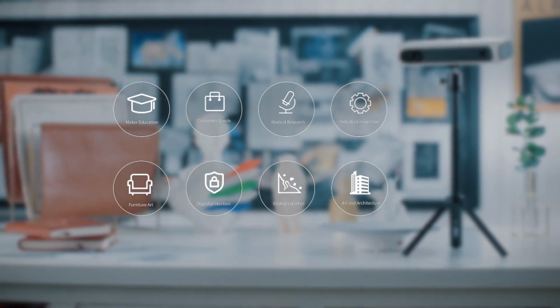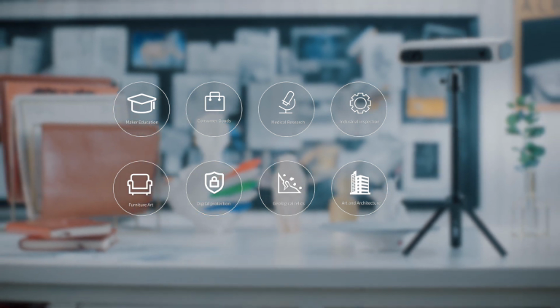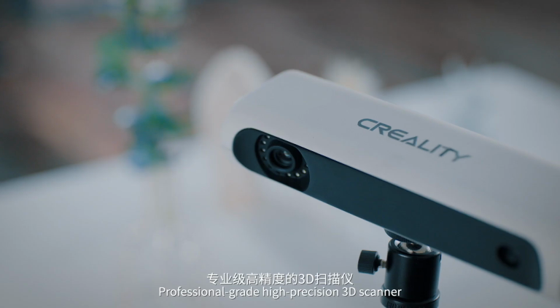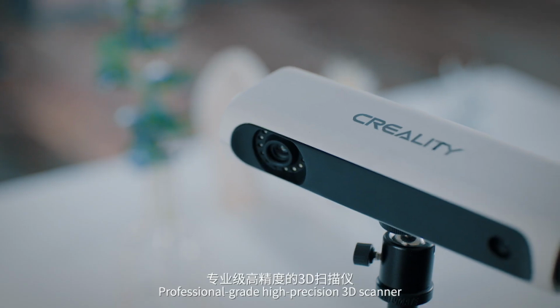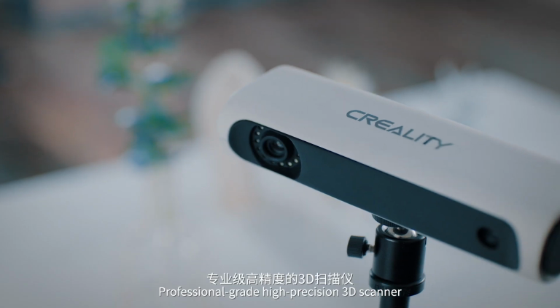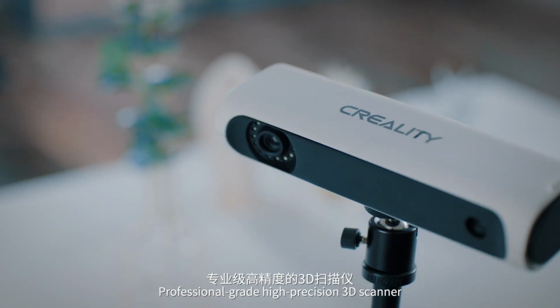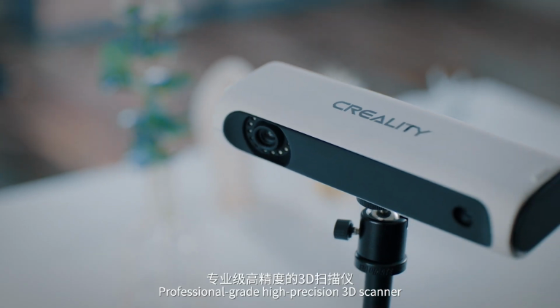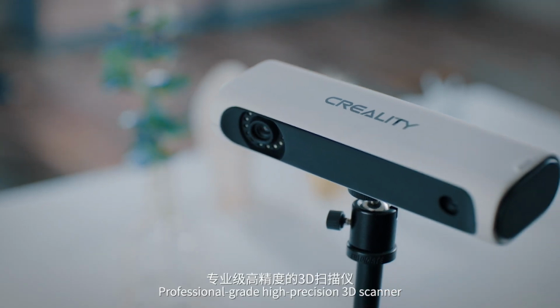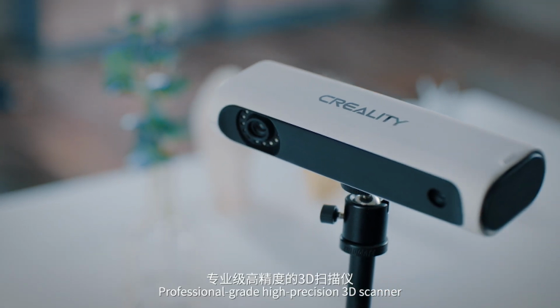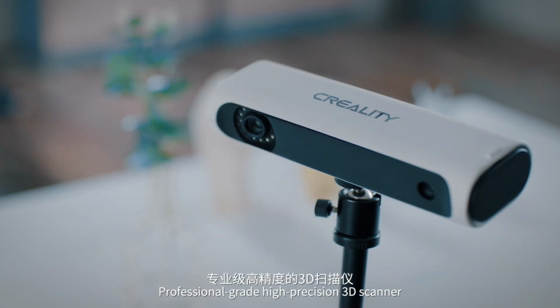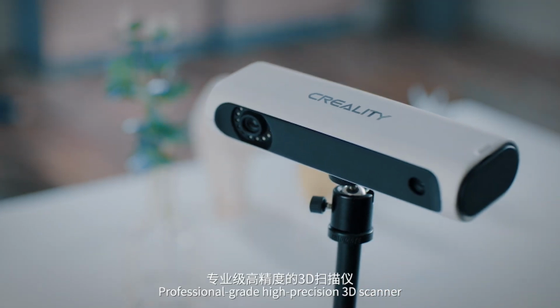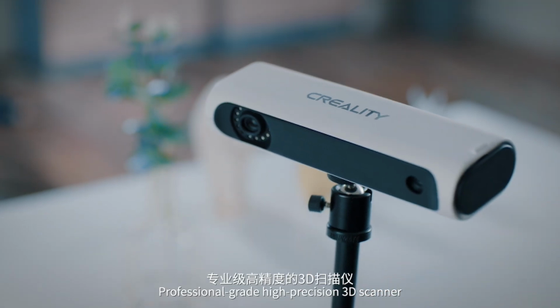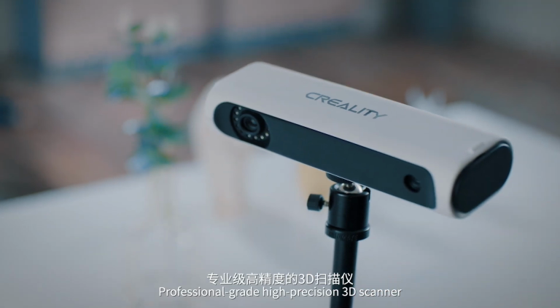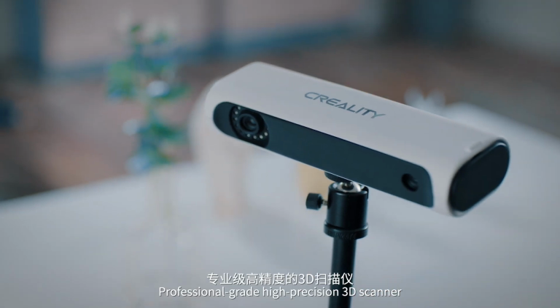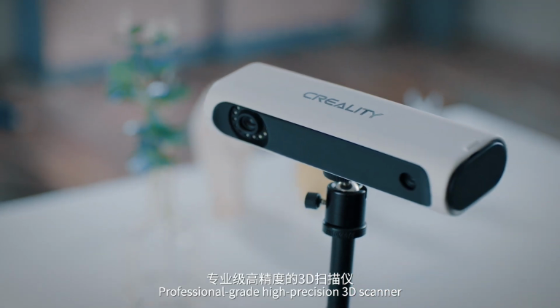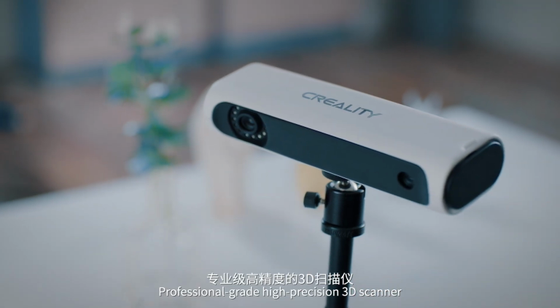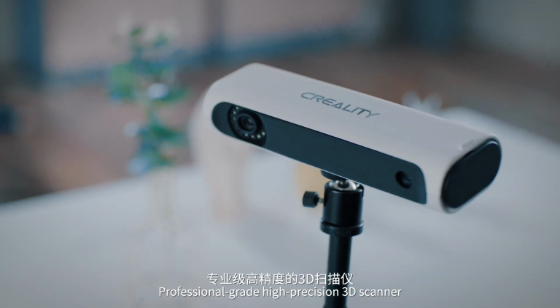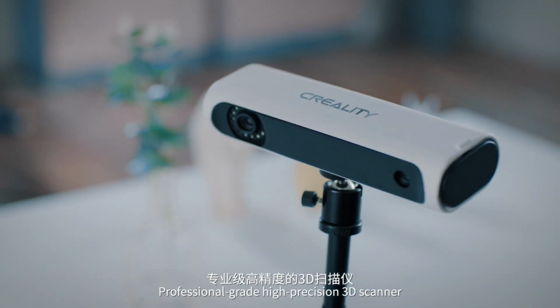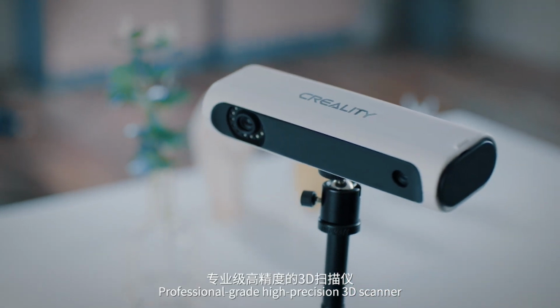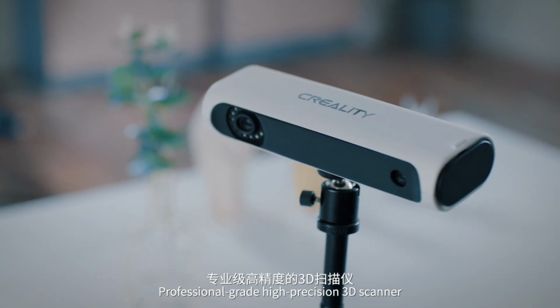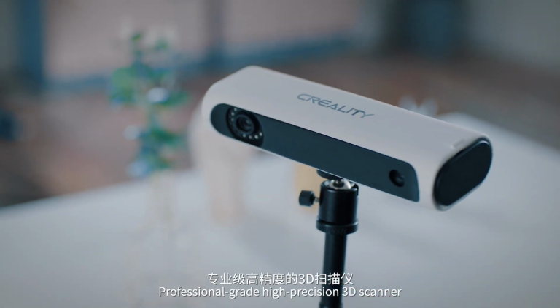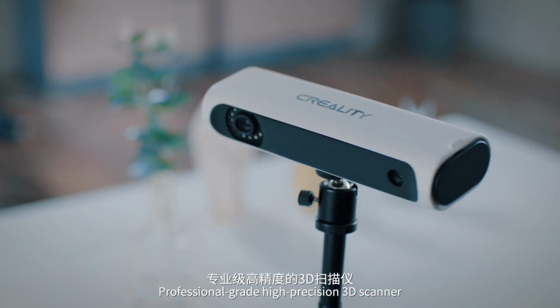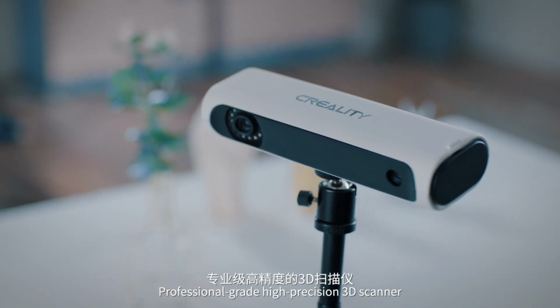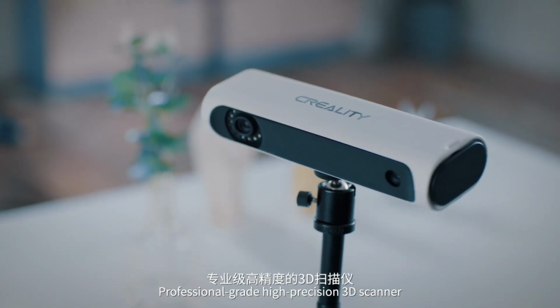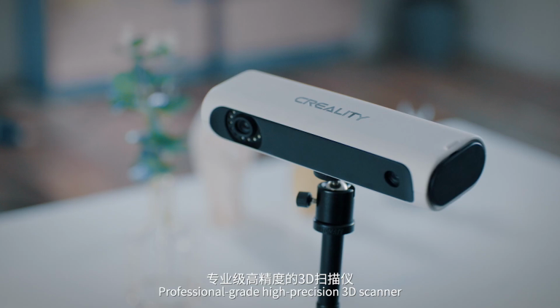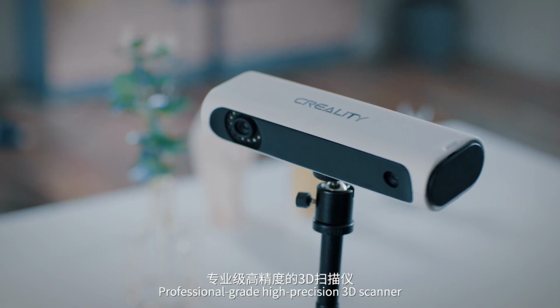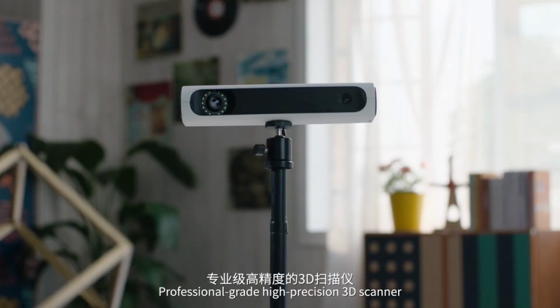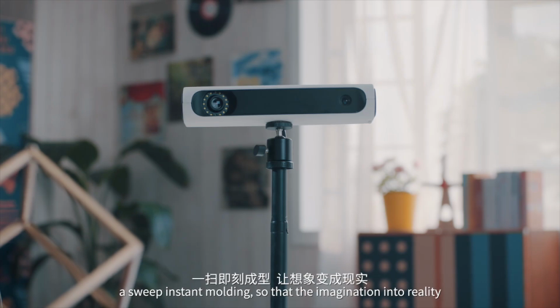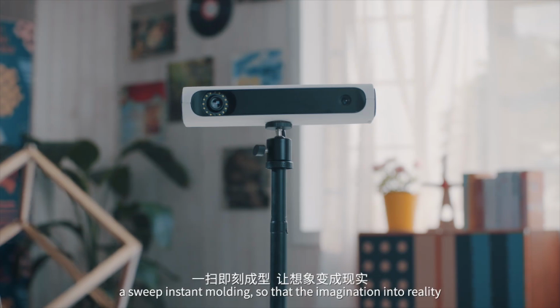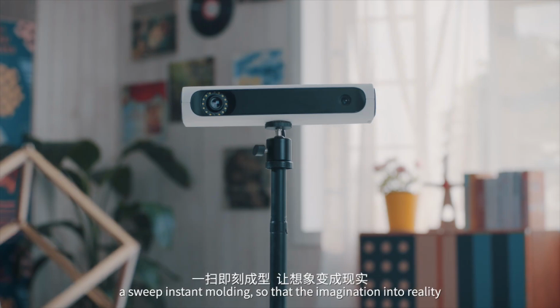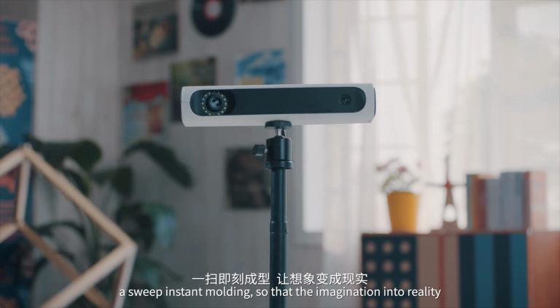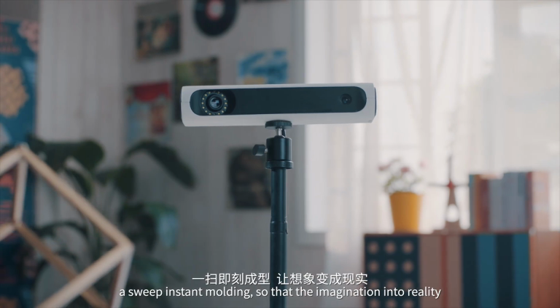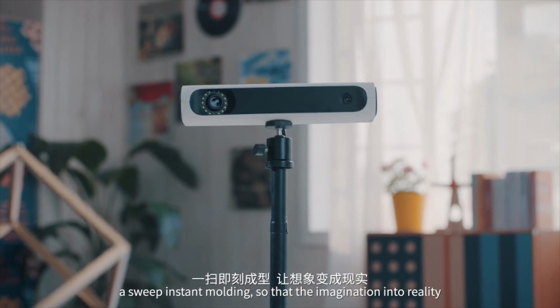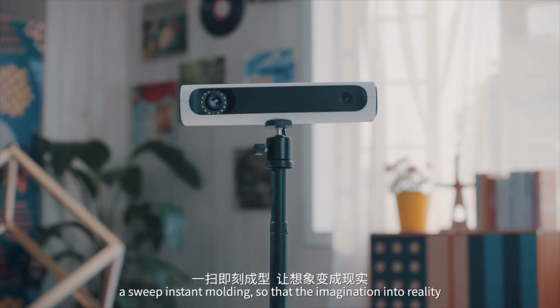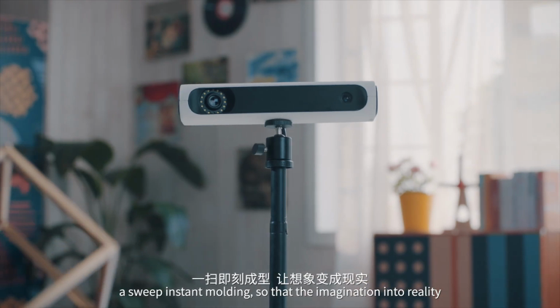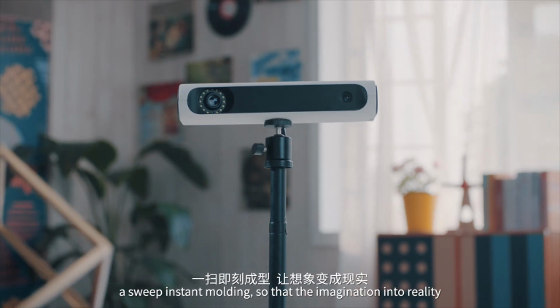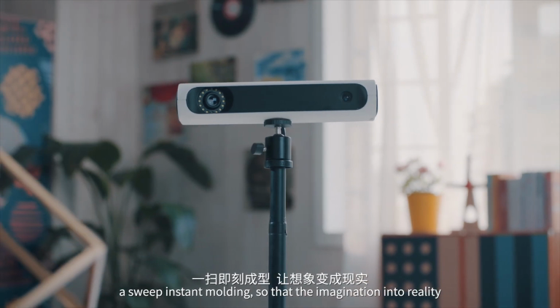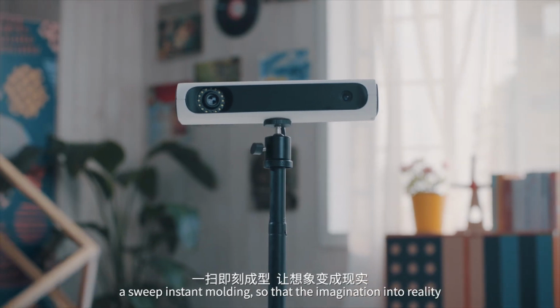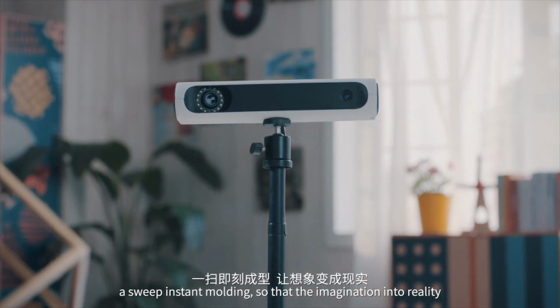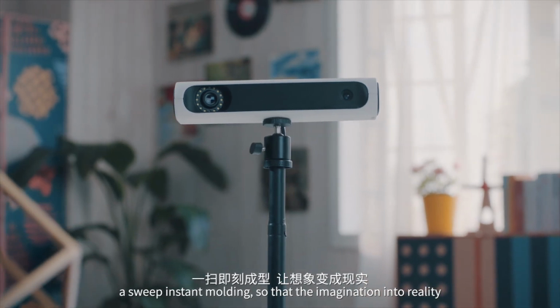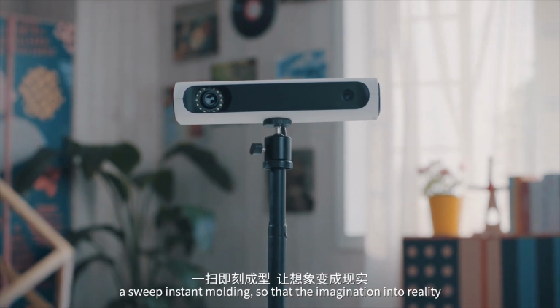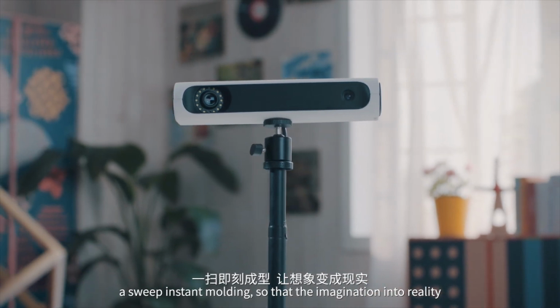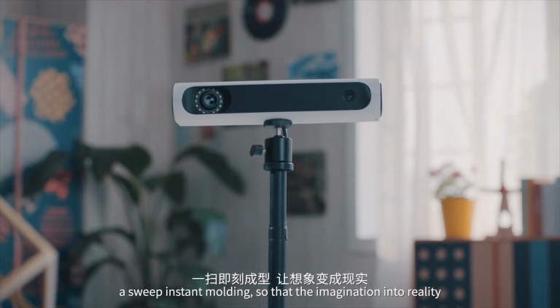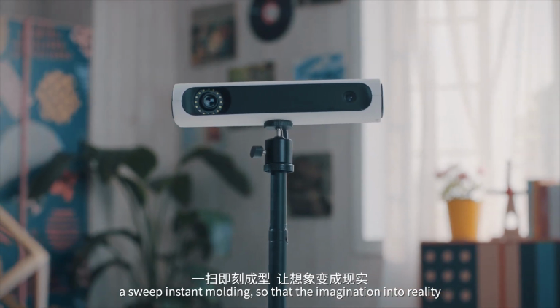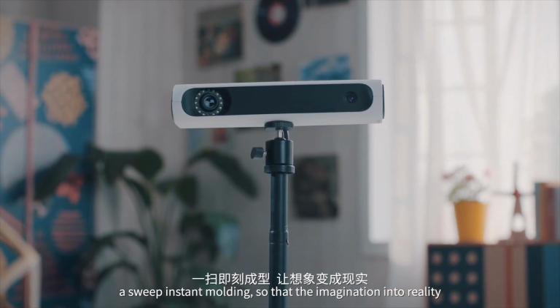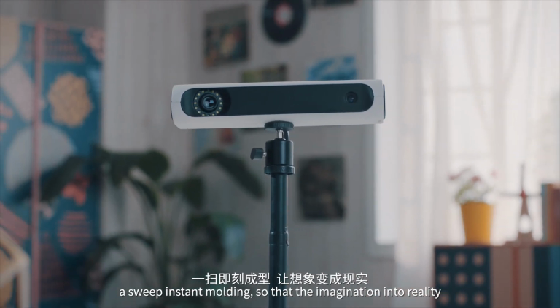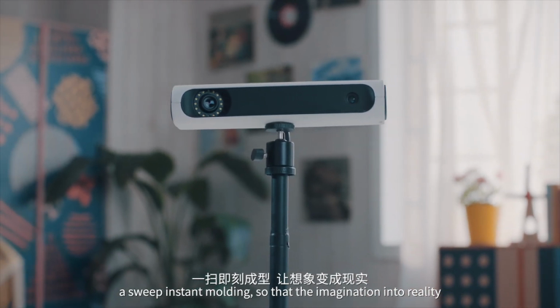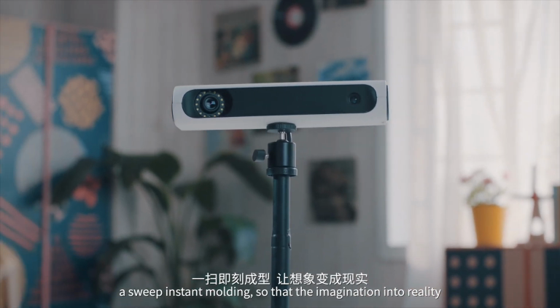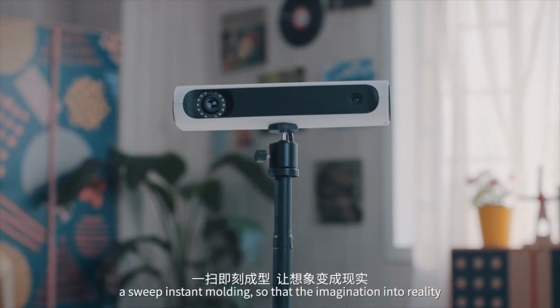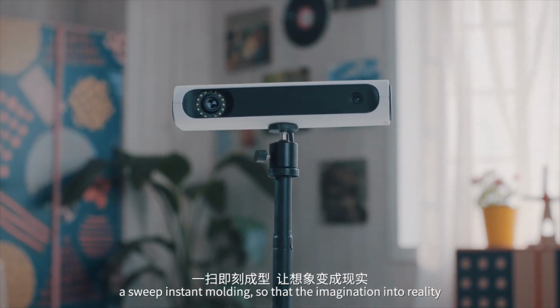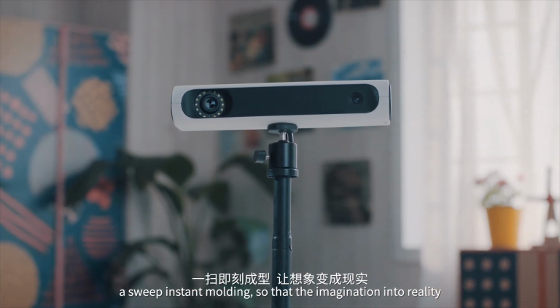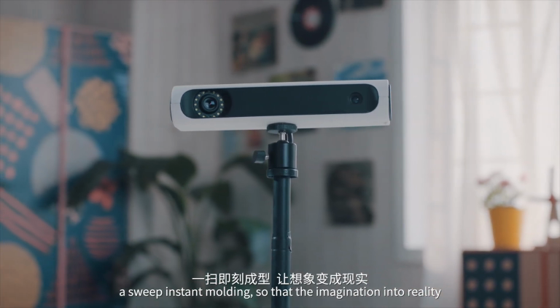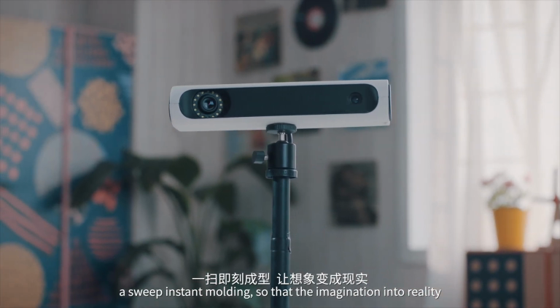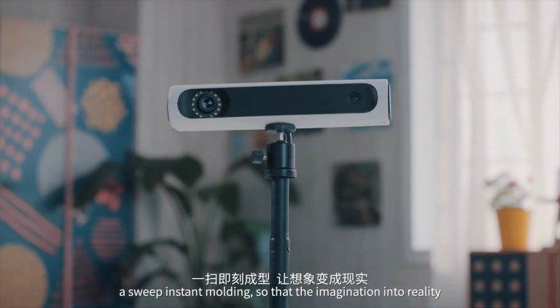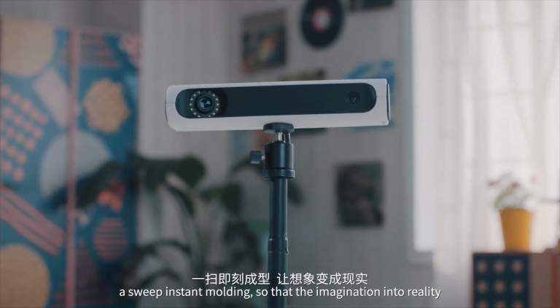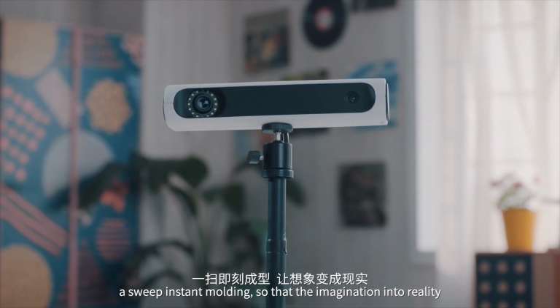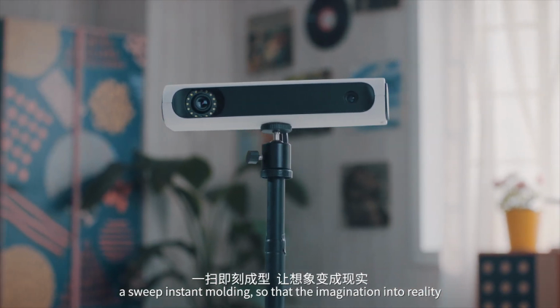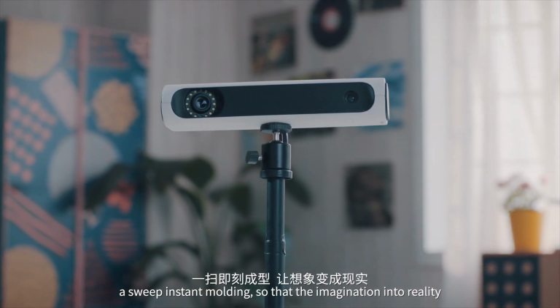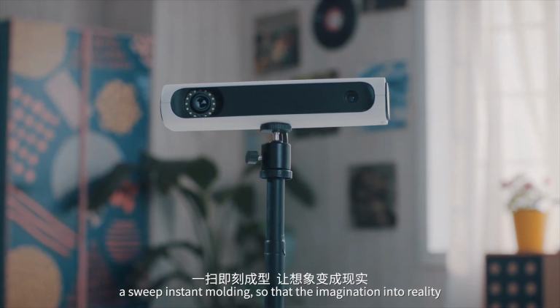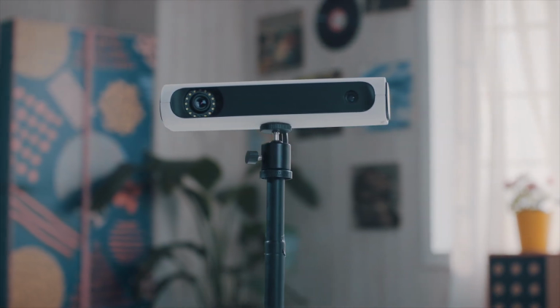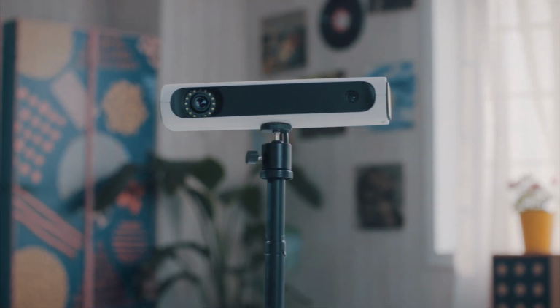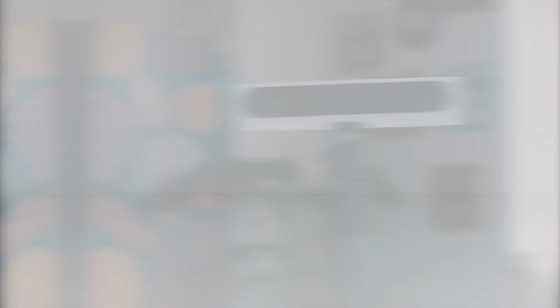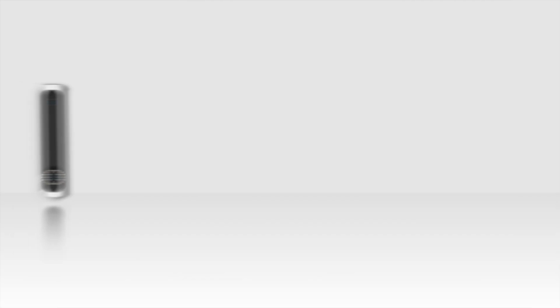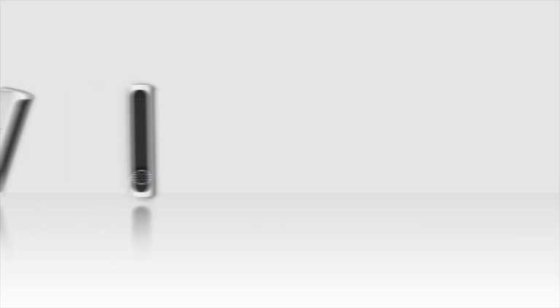Professional grade high precision 3D scanner. A sweep instant molding, so that the imagination becomes reality.